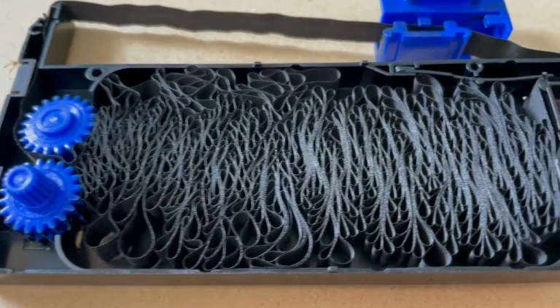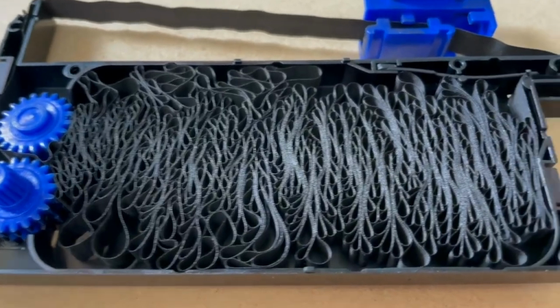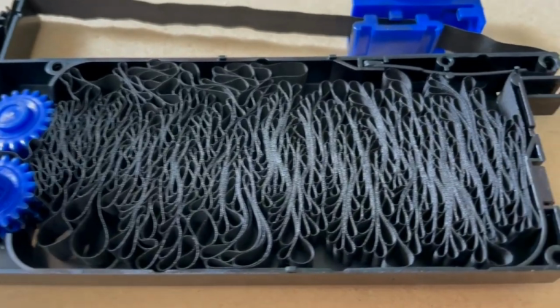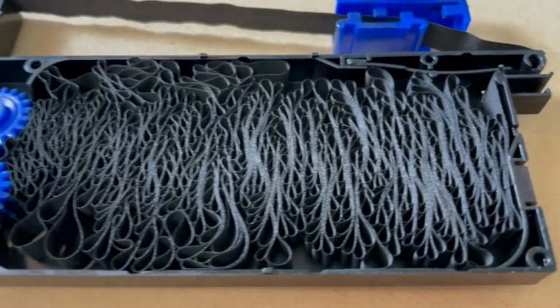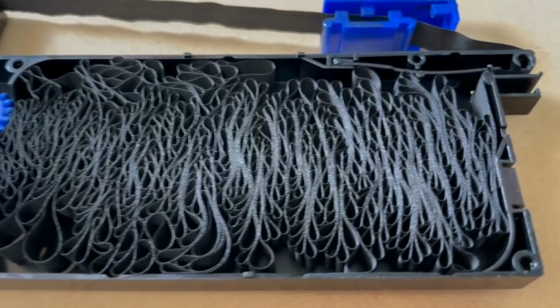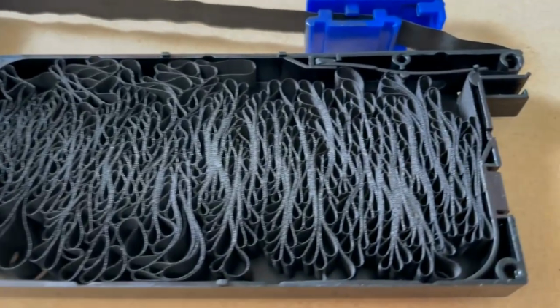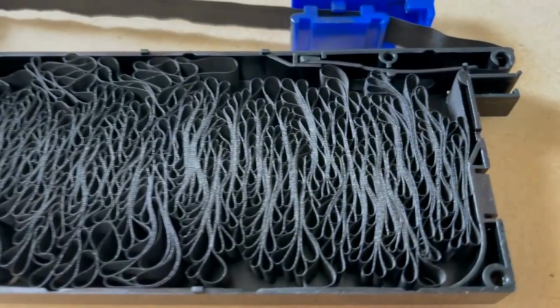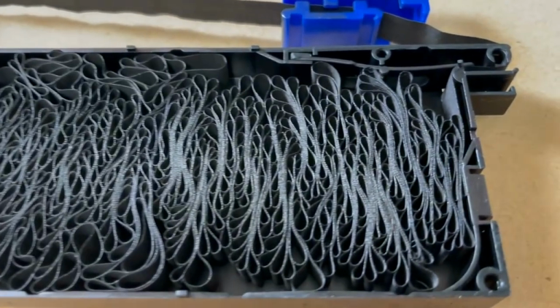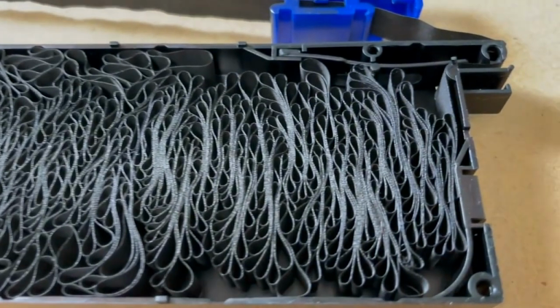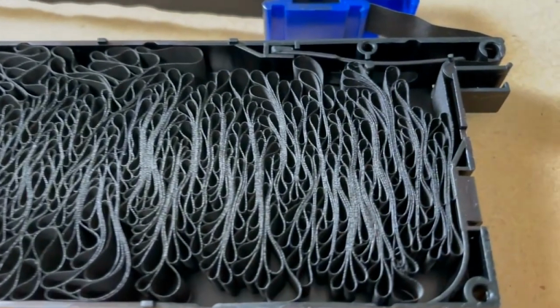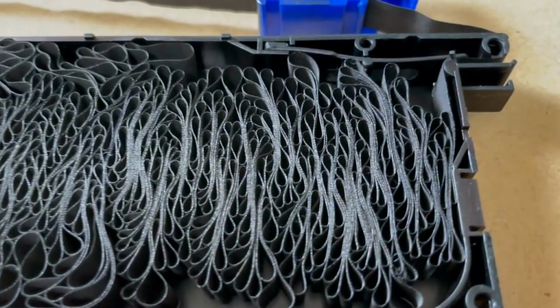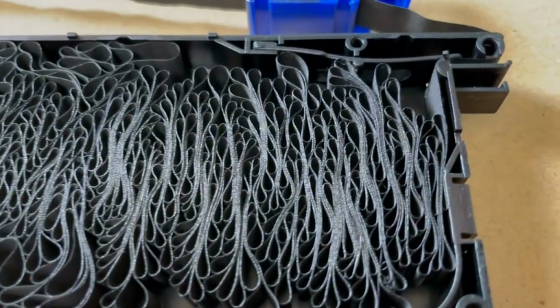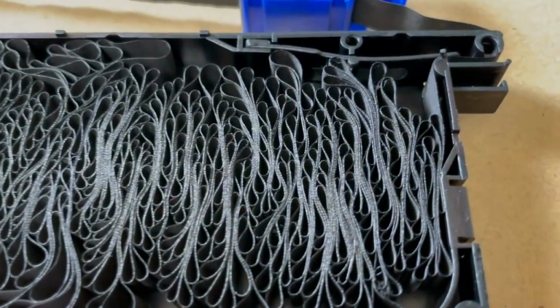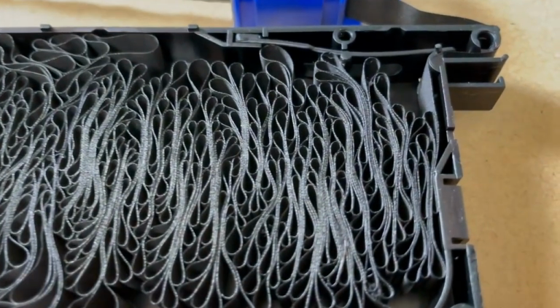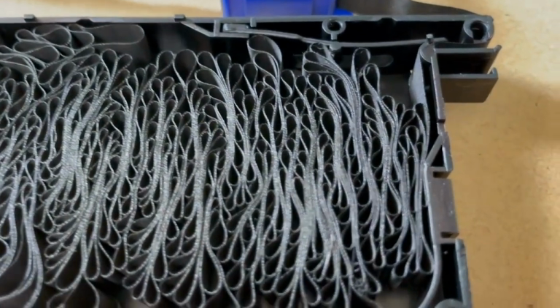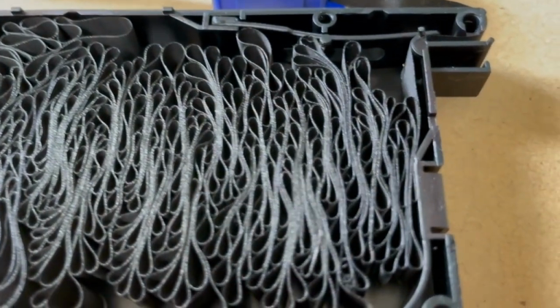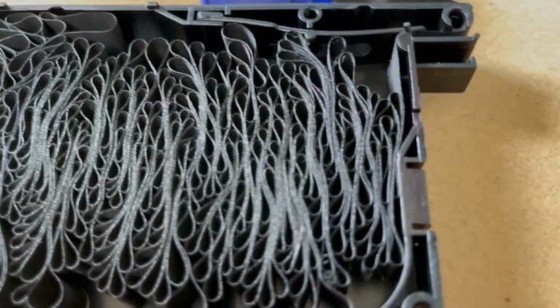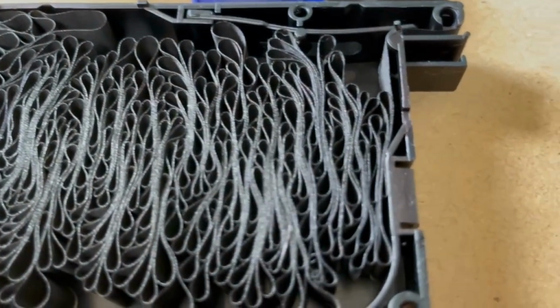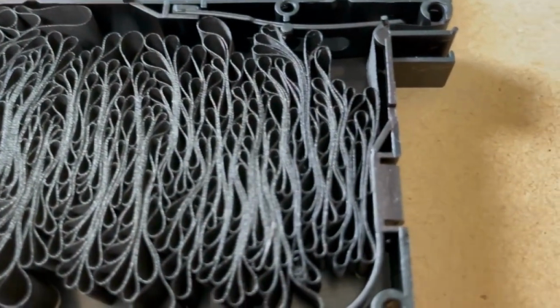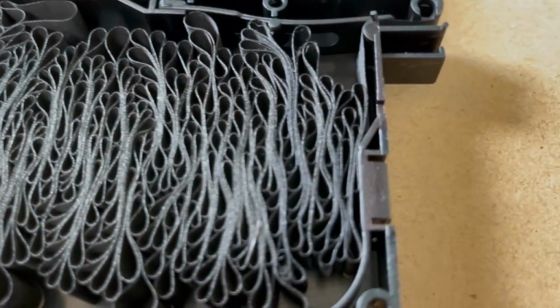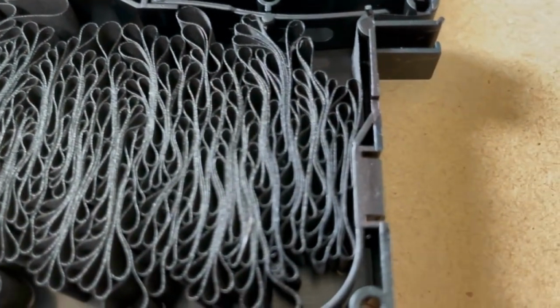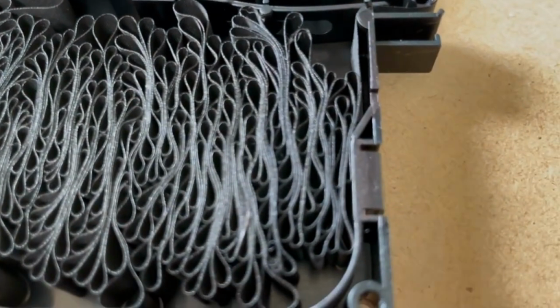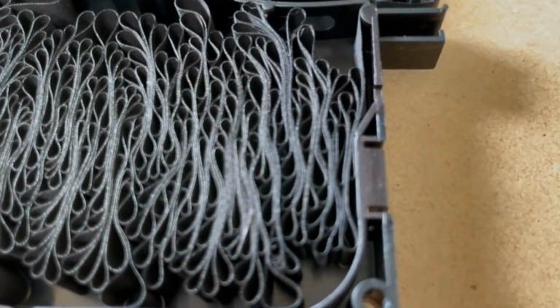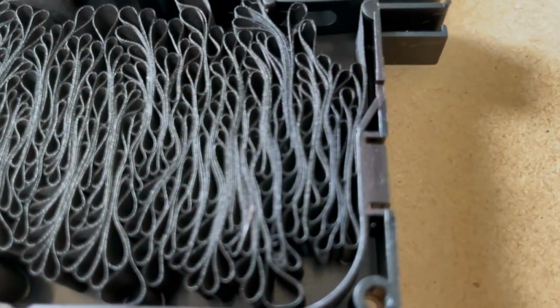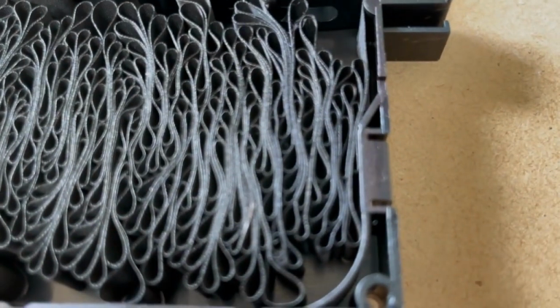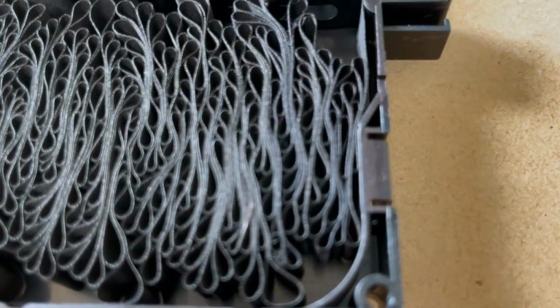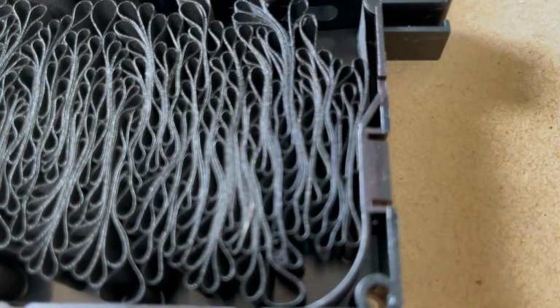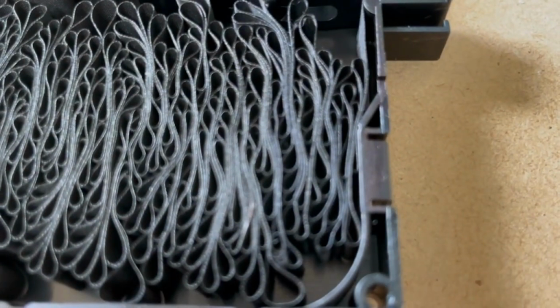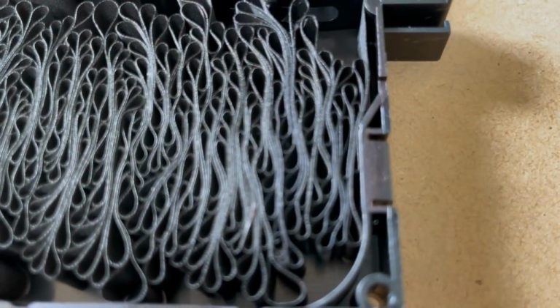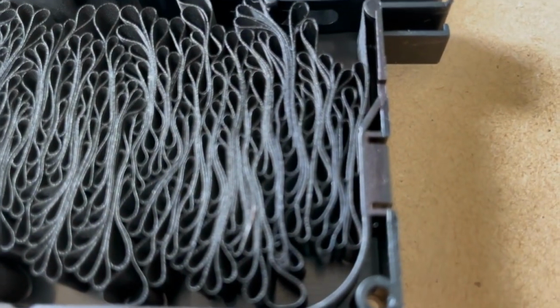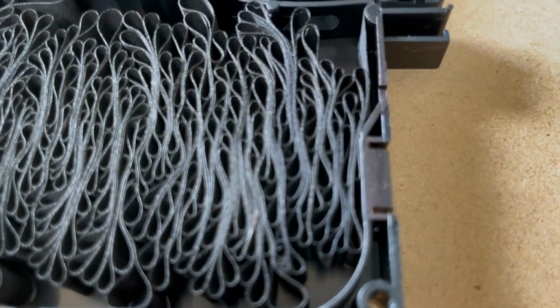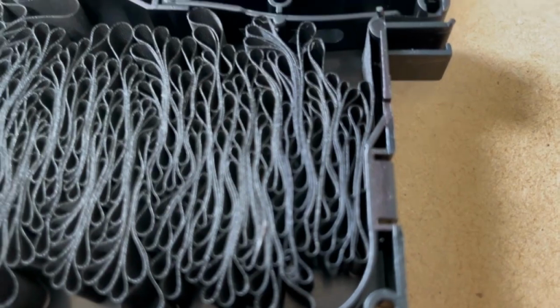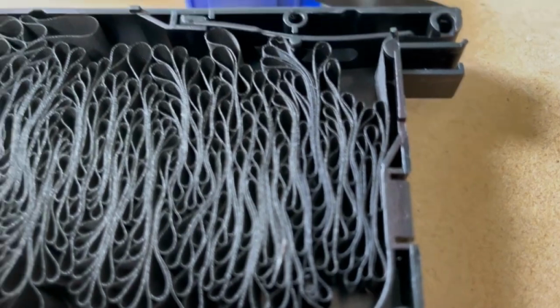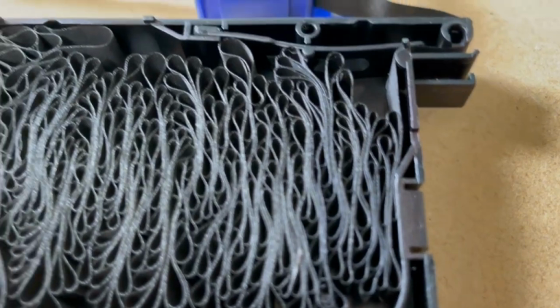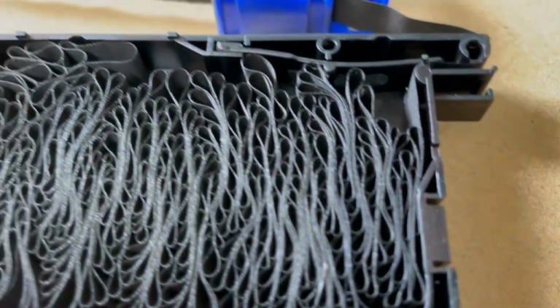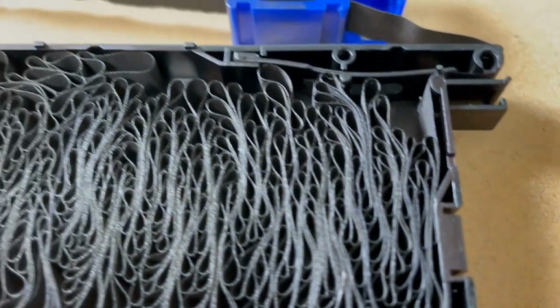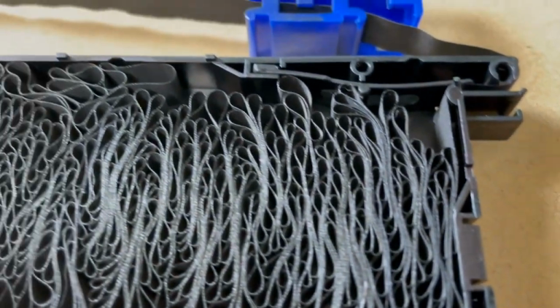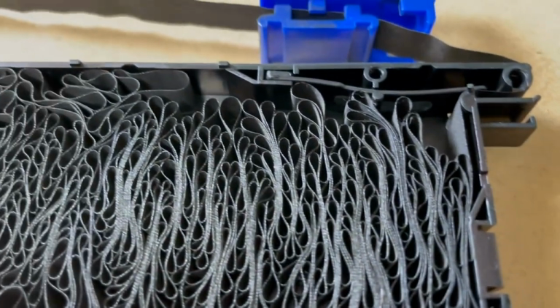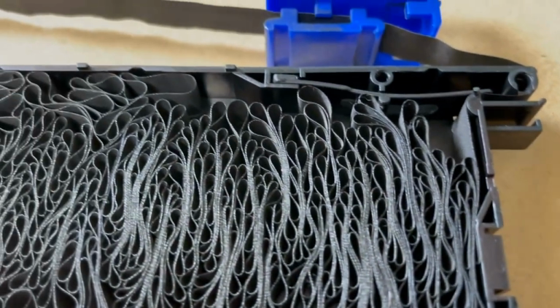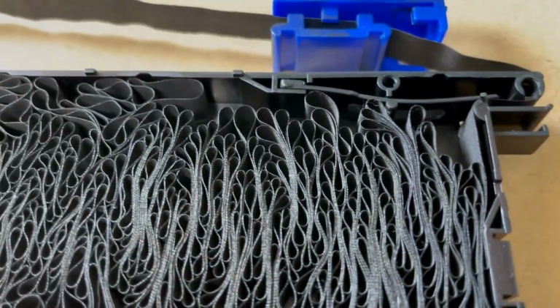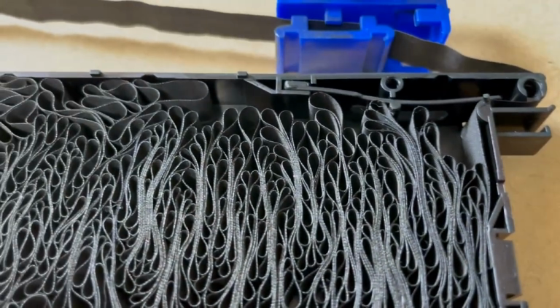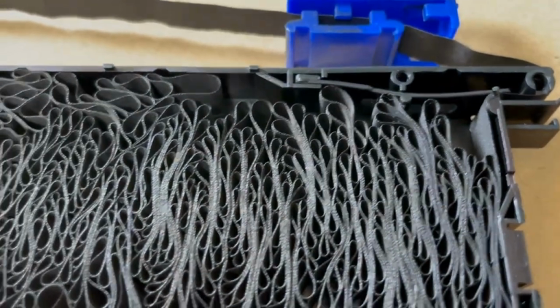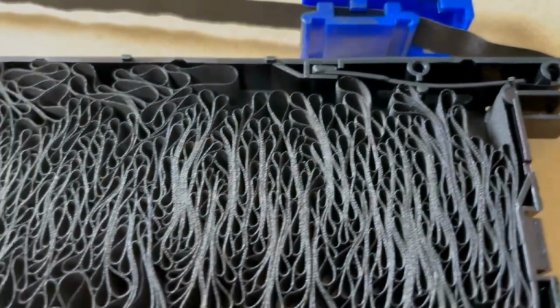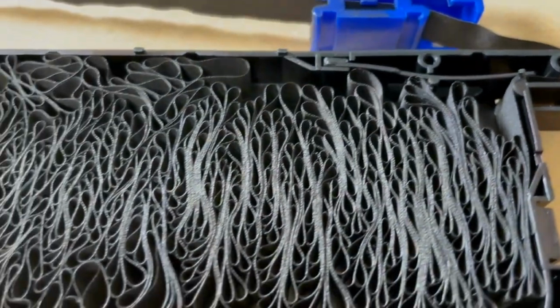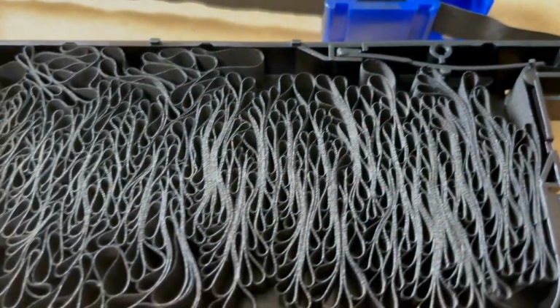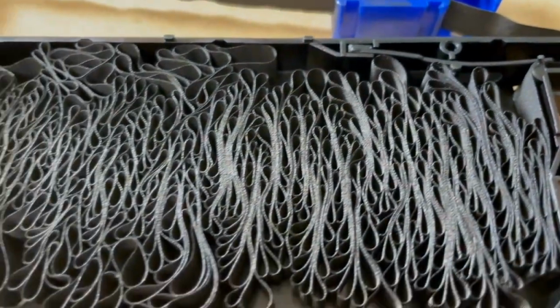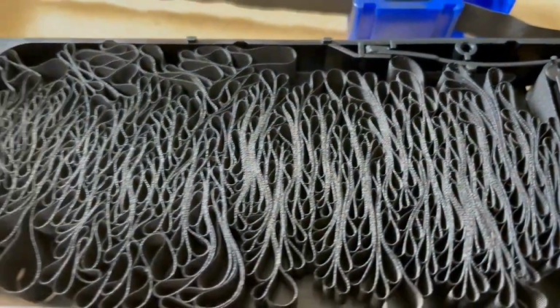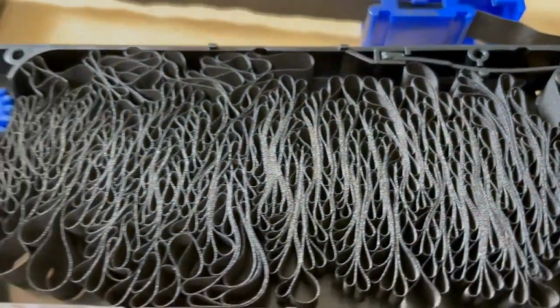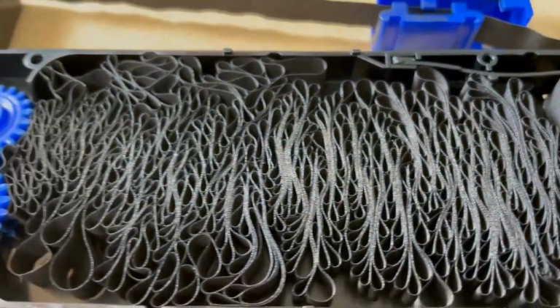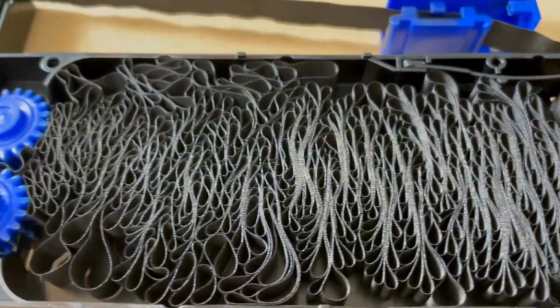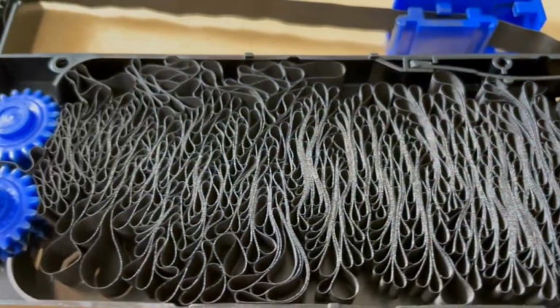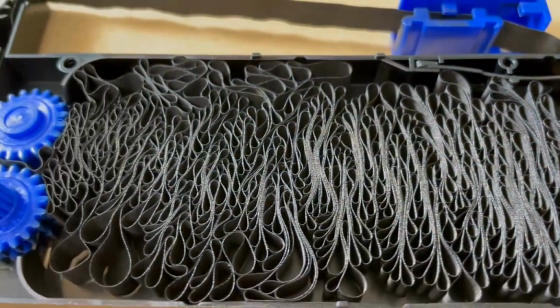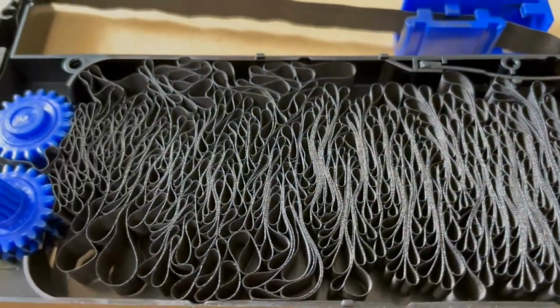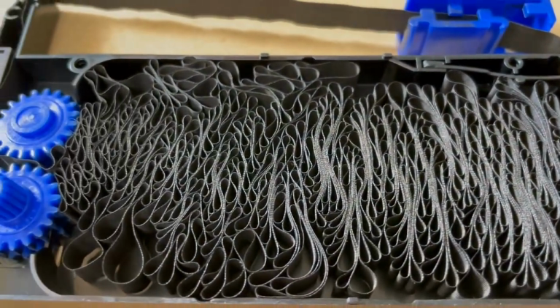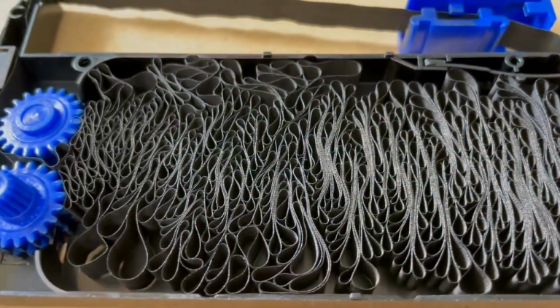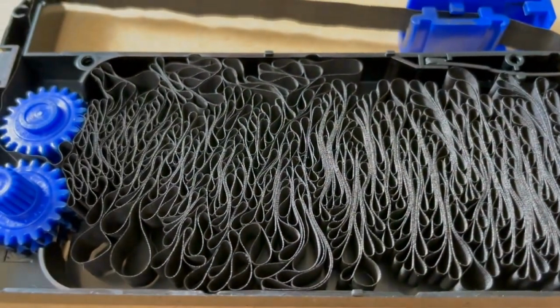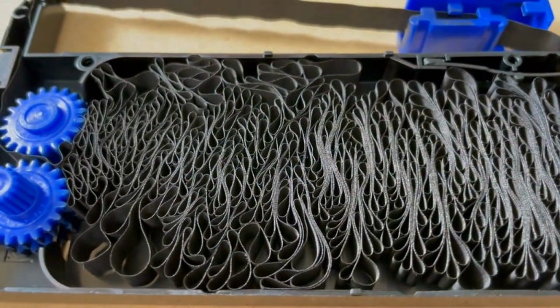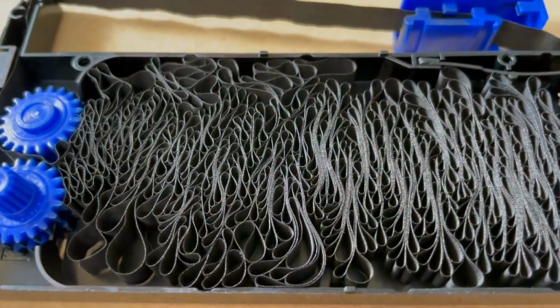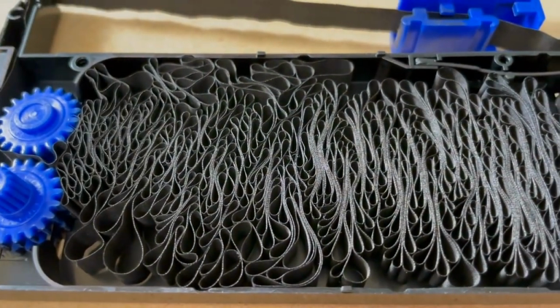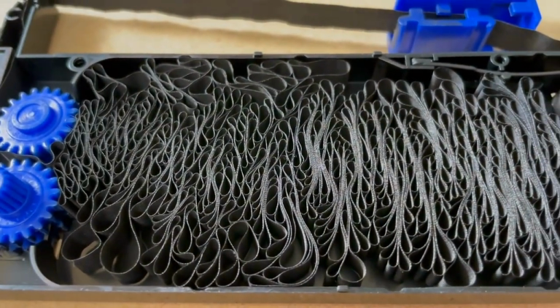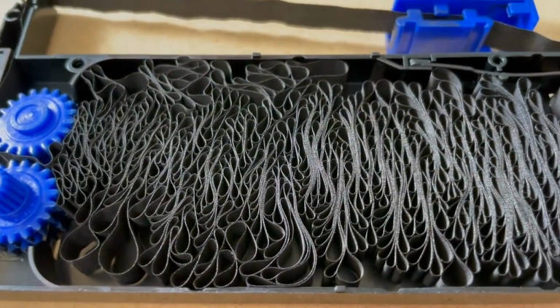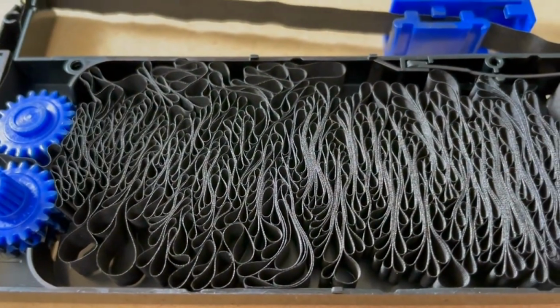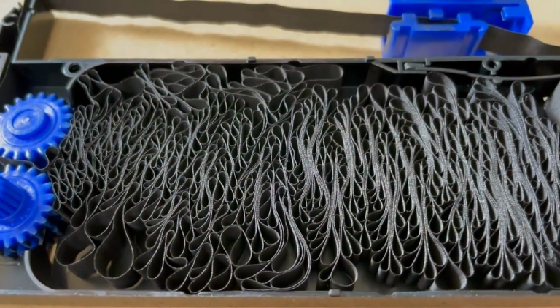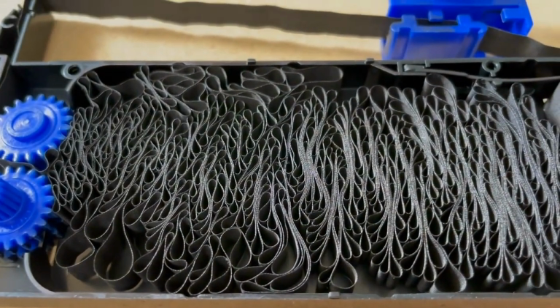Now we can have a good look inside. The ribbon is densely stacked together as an endless loop. Not to worry, we won't have to take it out.